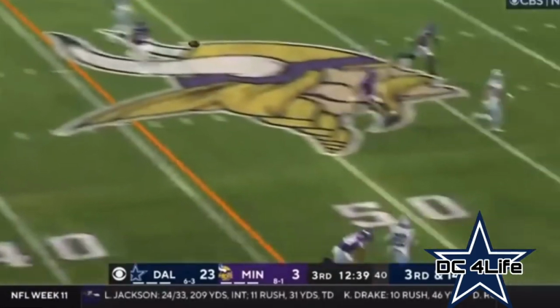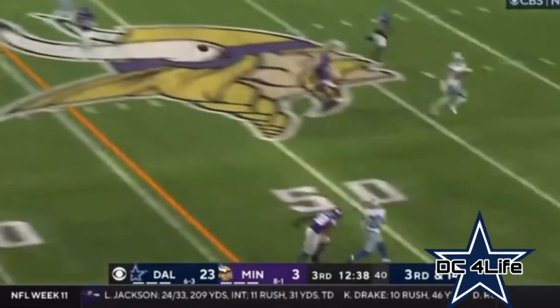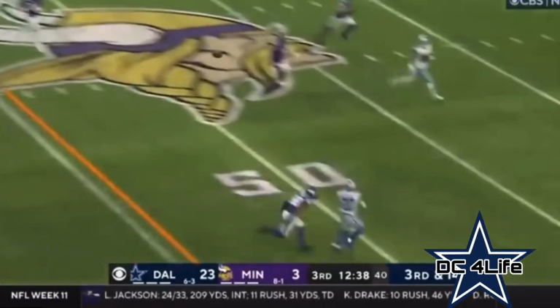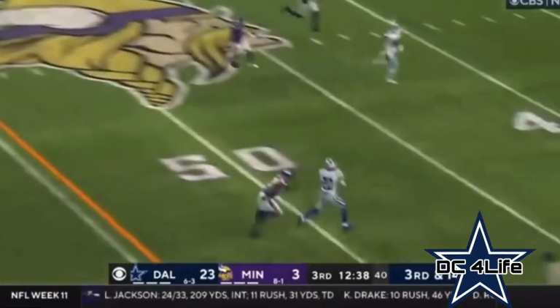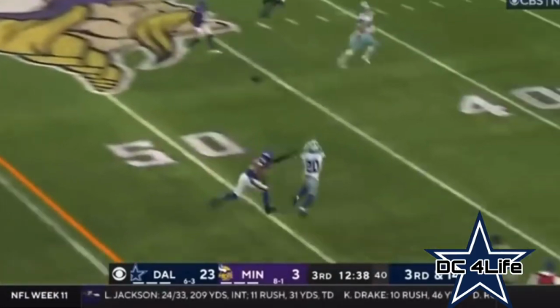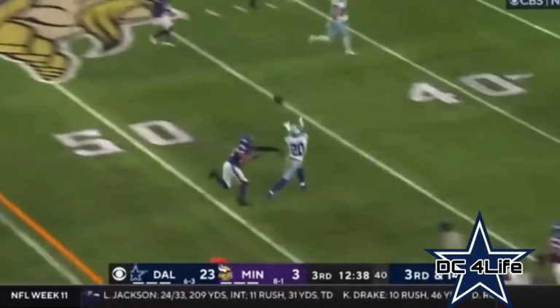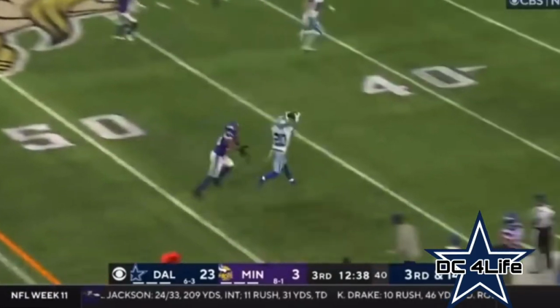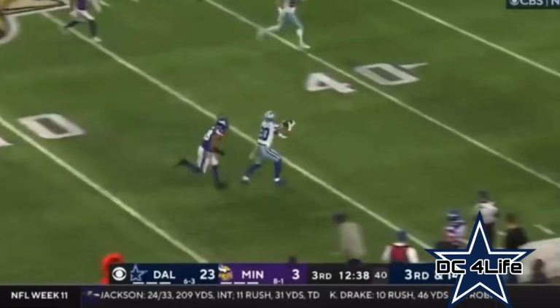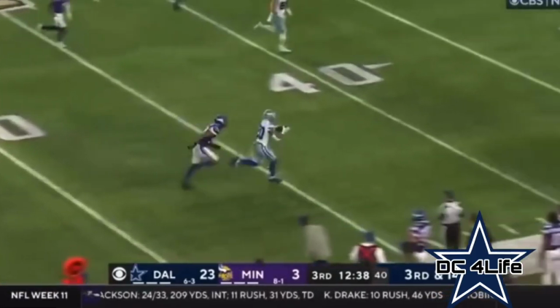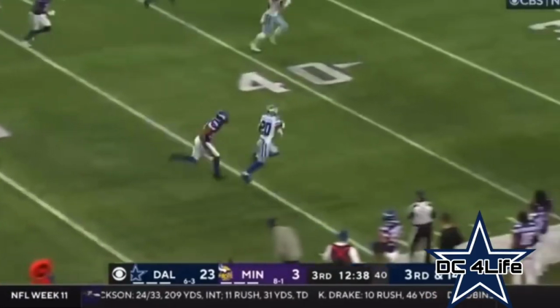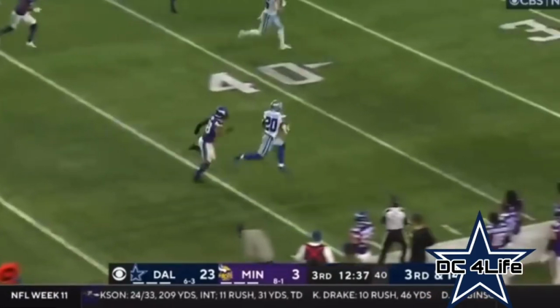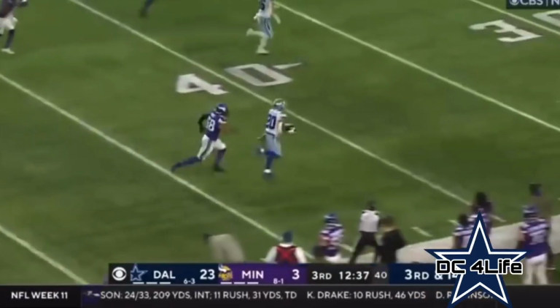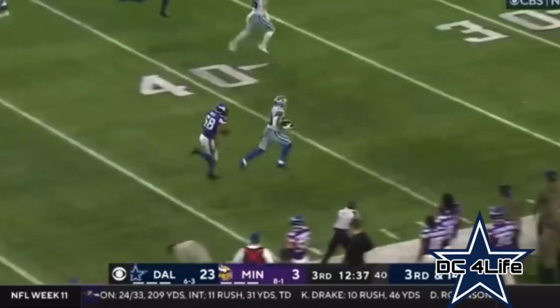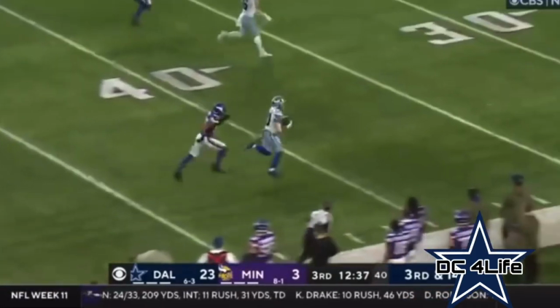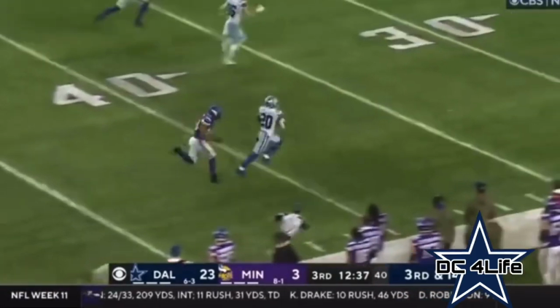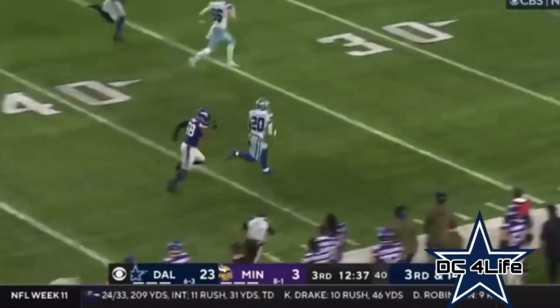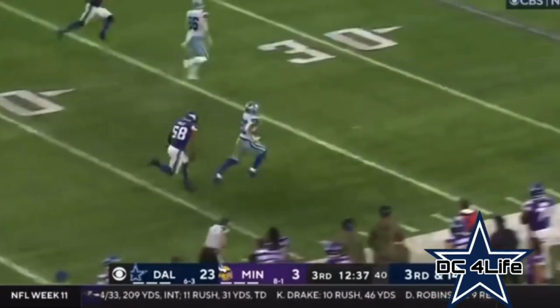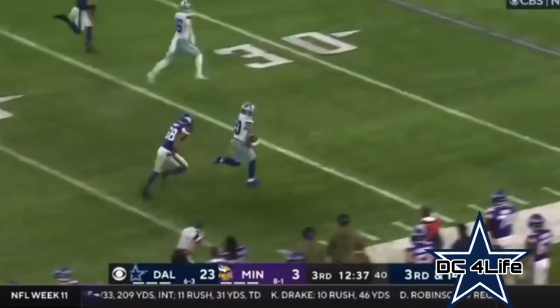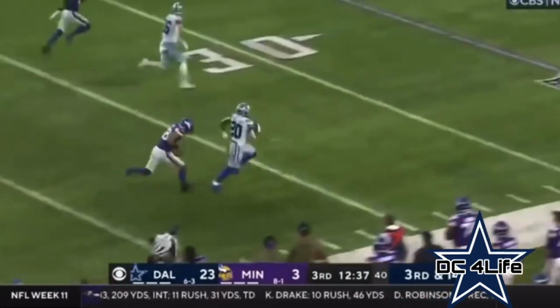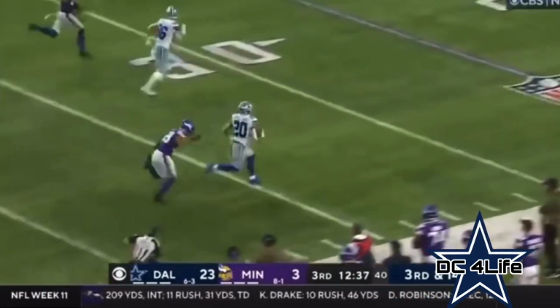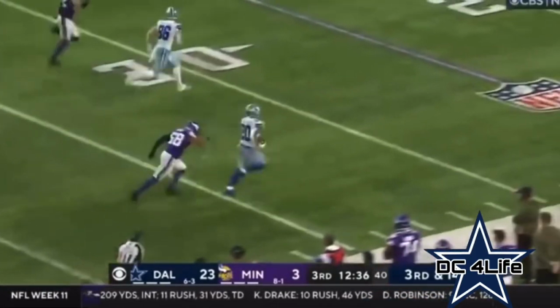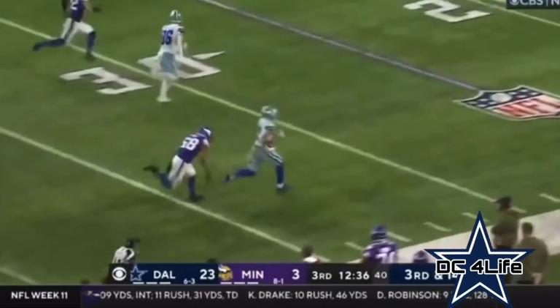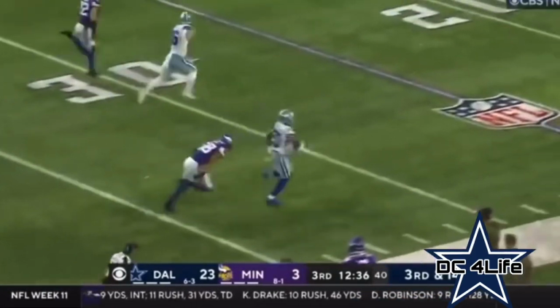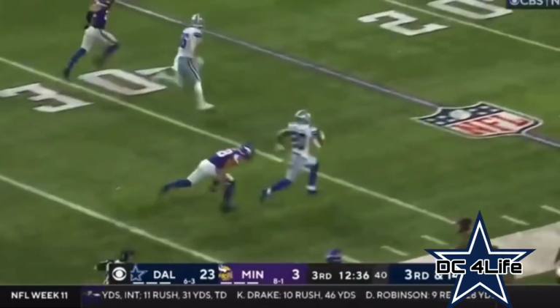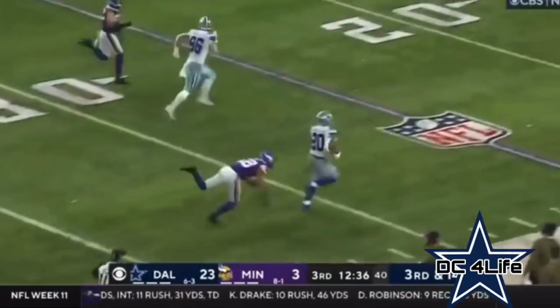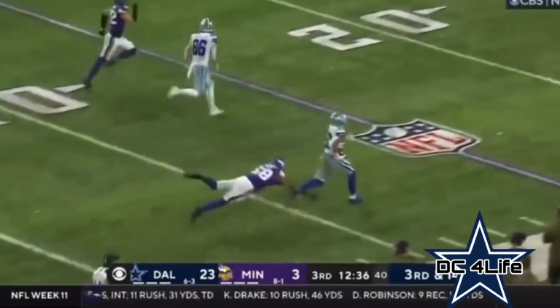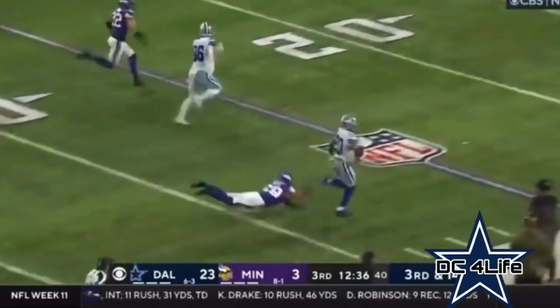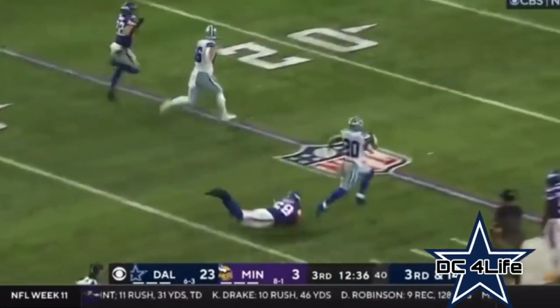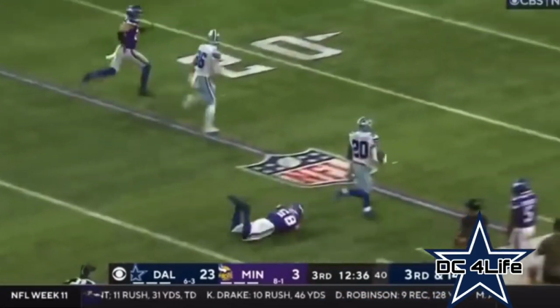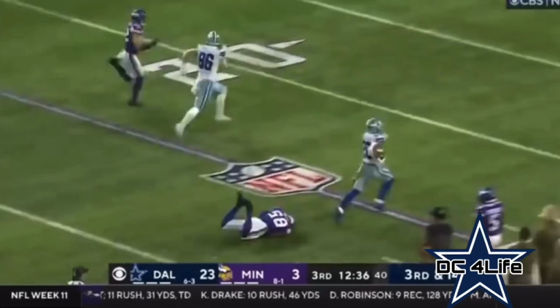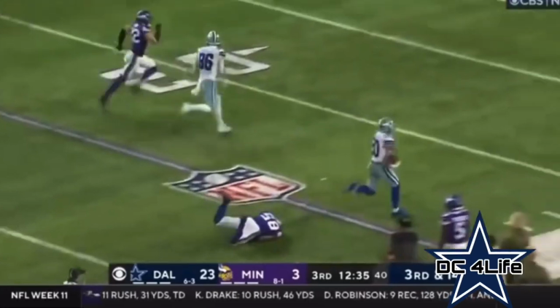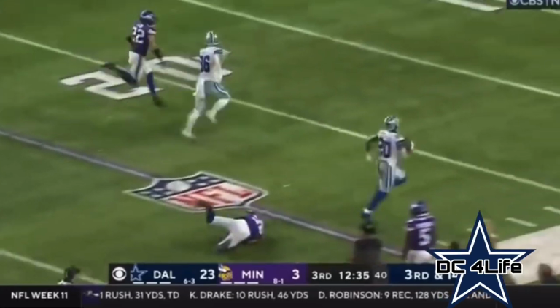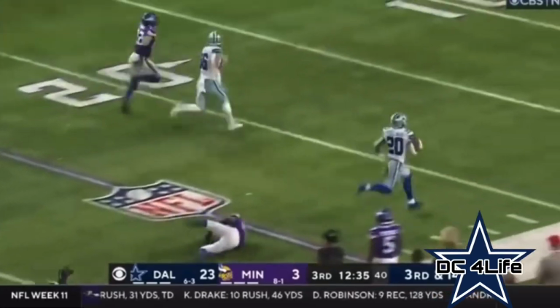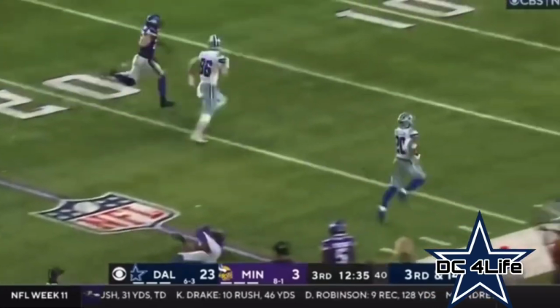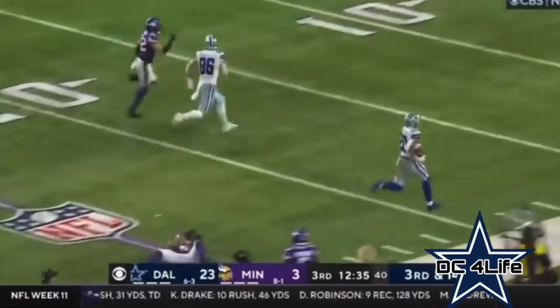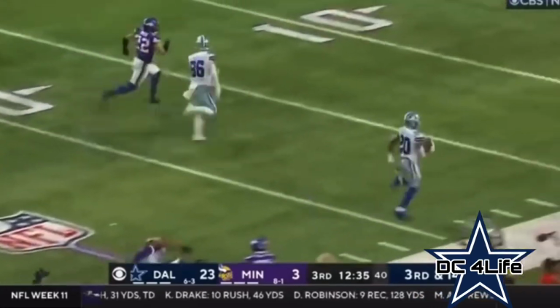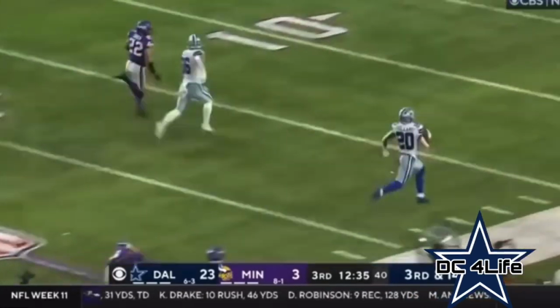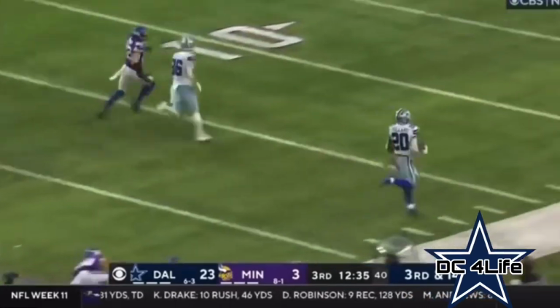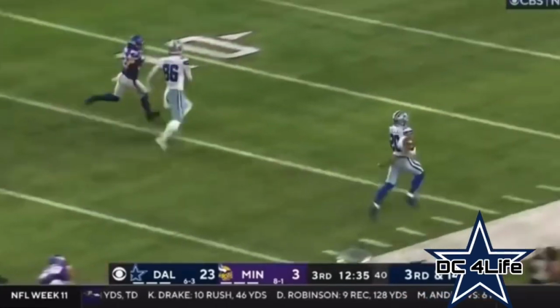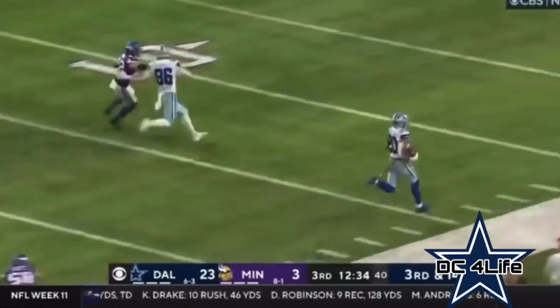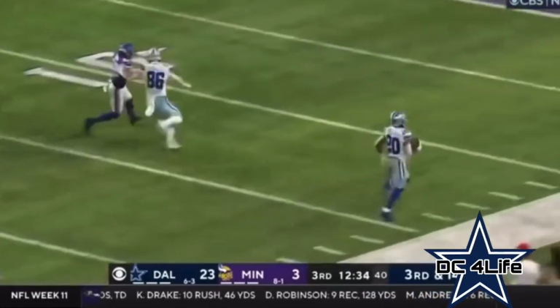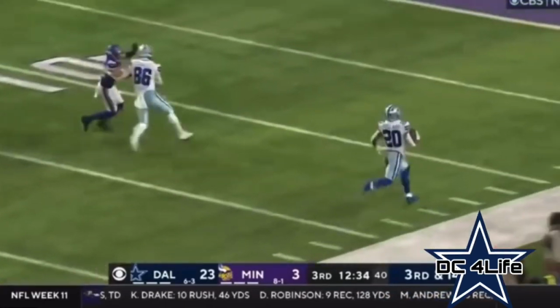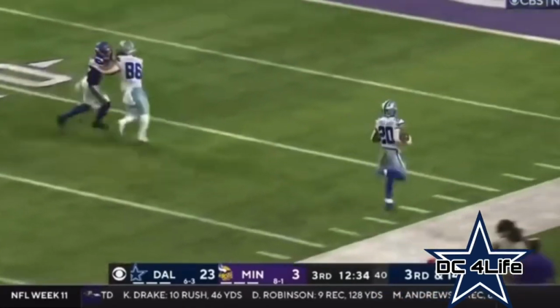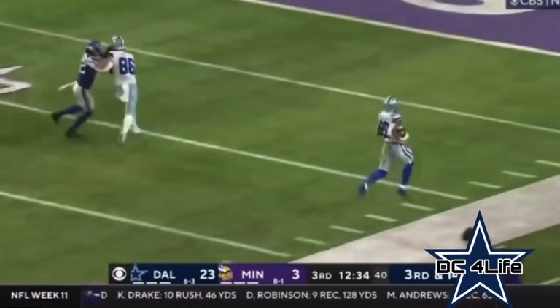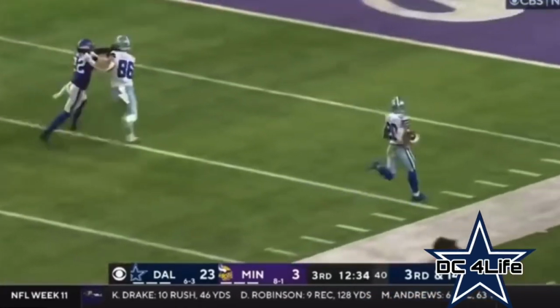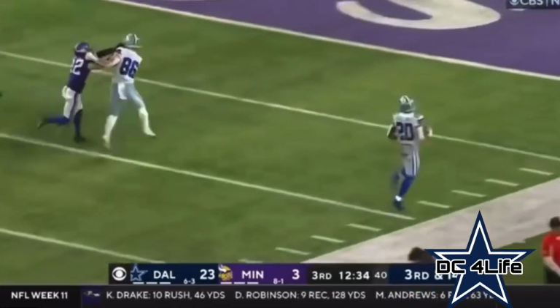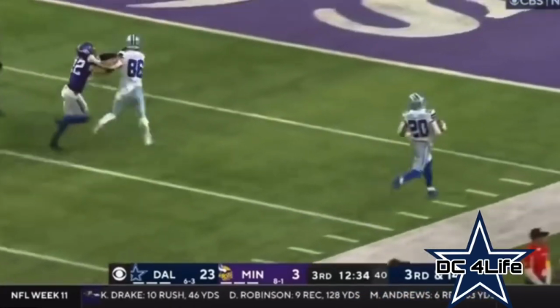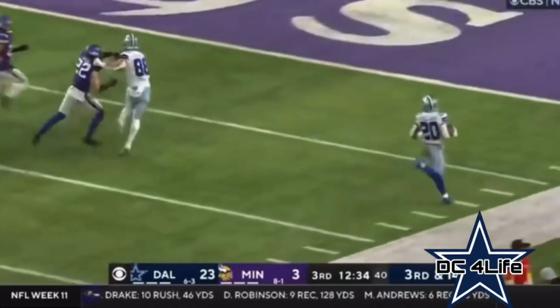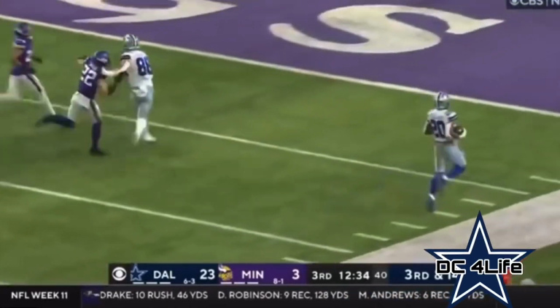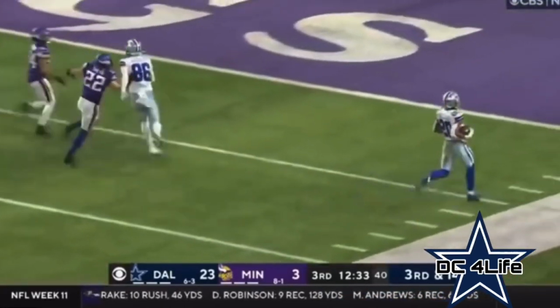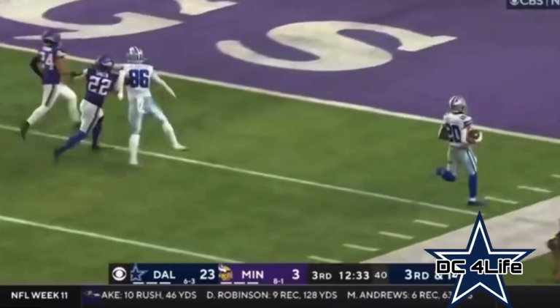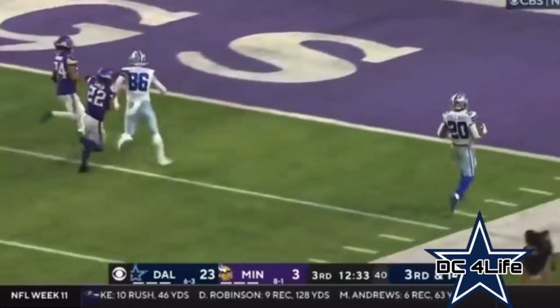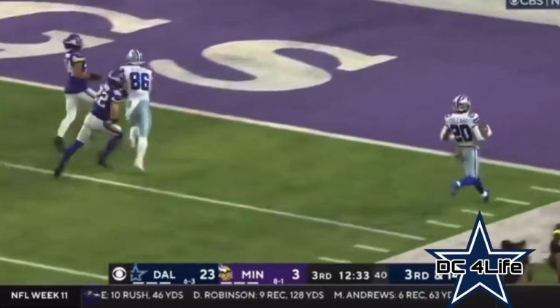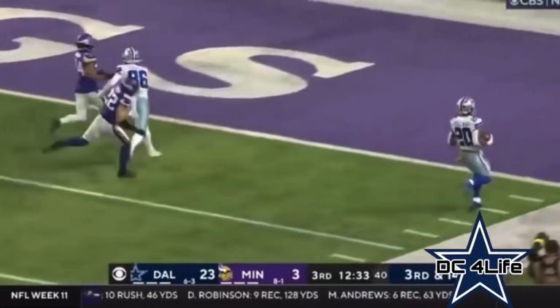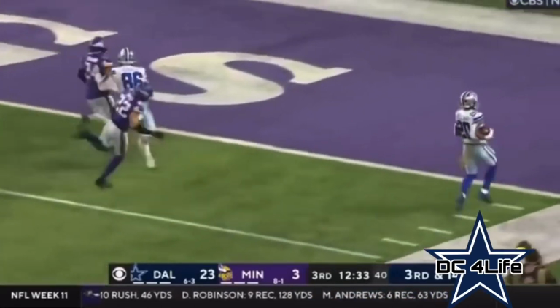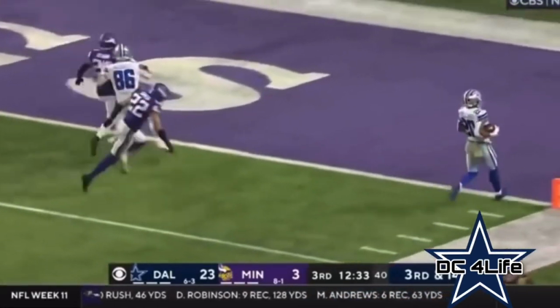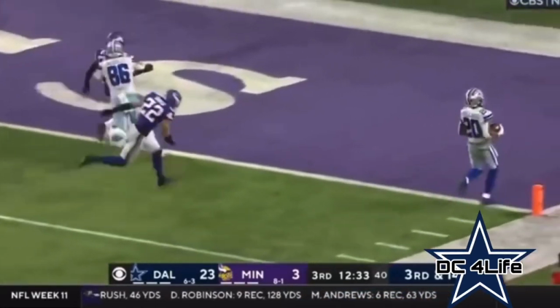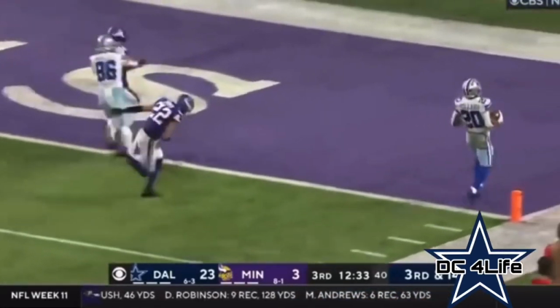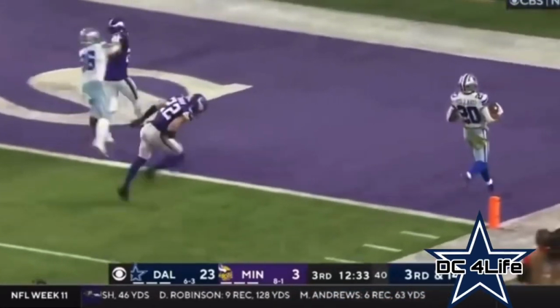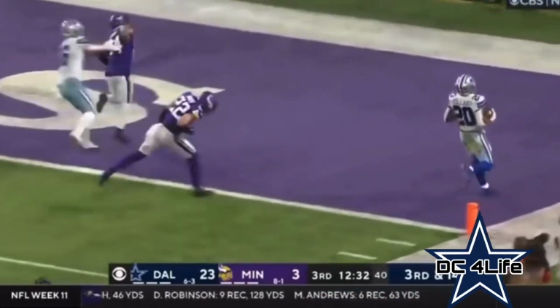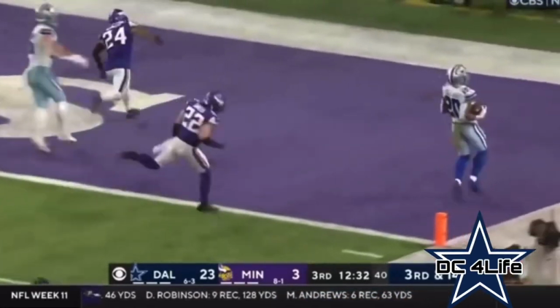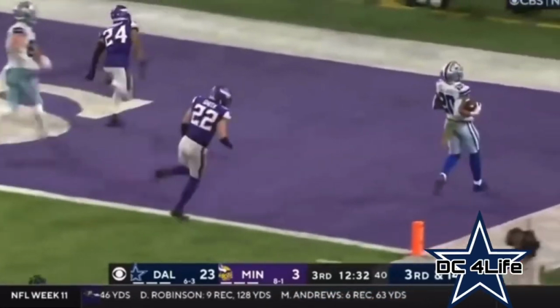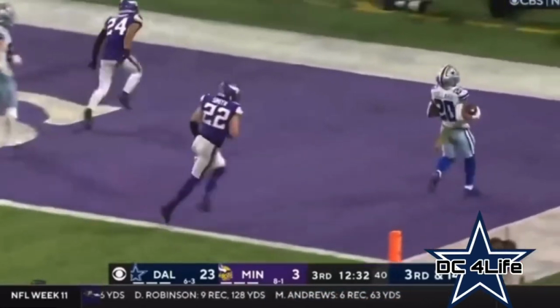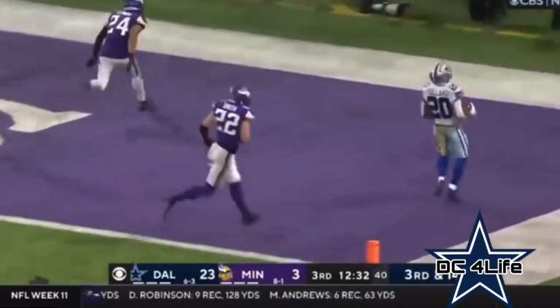Going deep — Pollard has the catch, and no one will touch him again. Touchdown, Dallas.